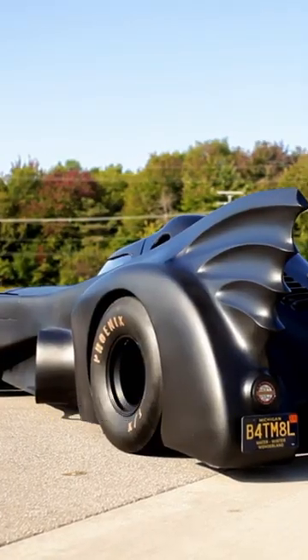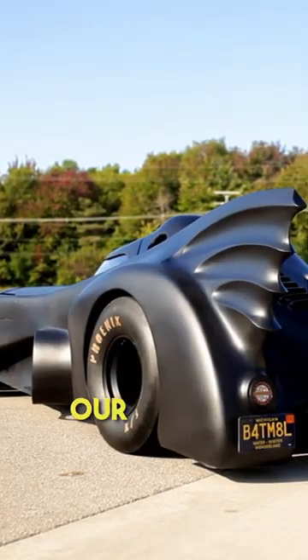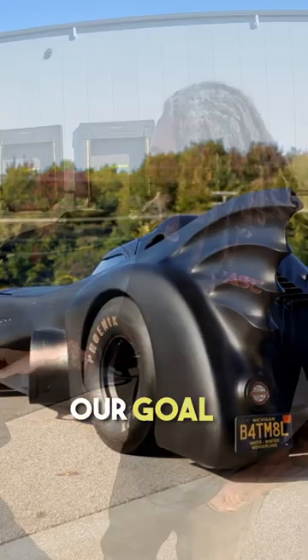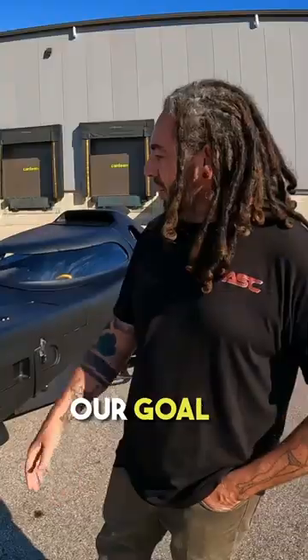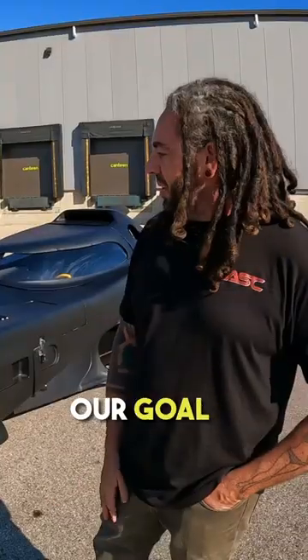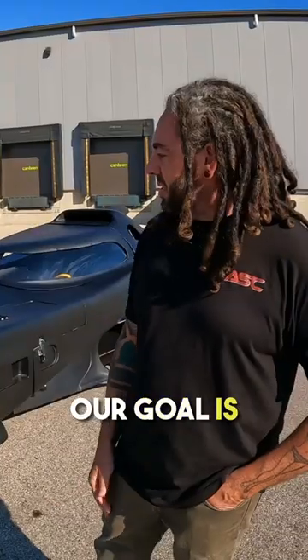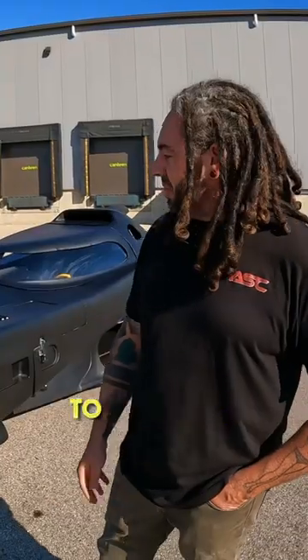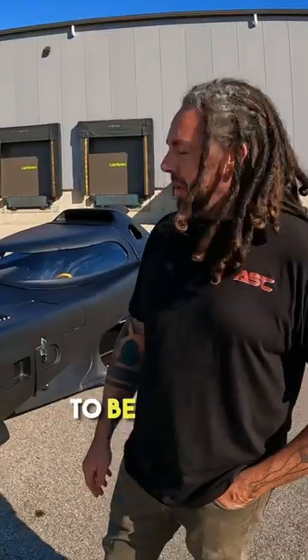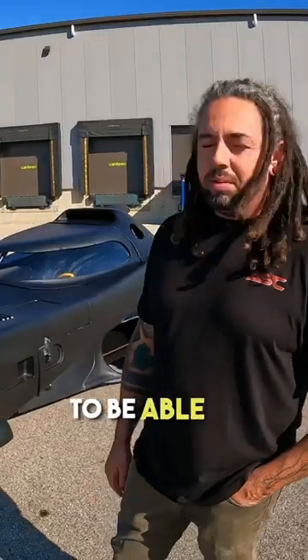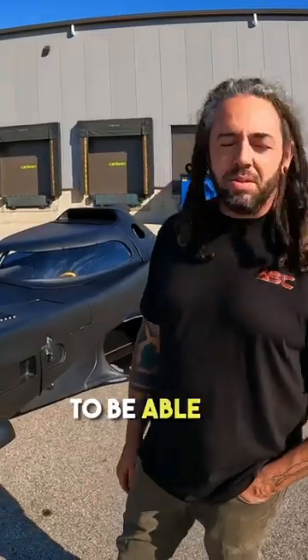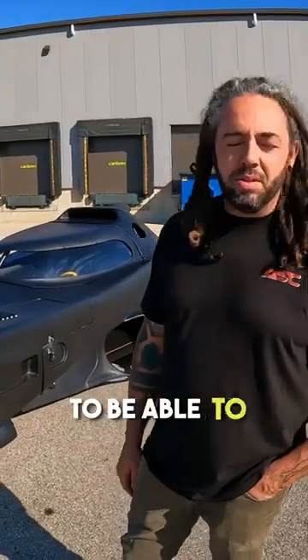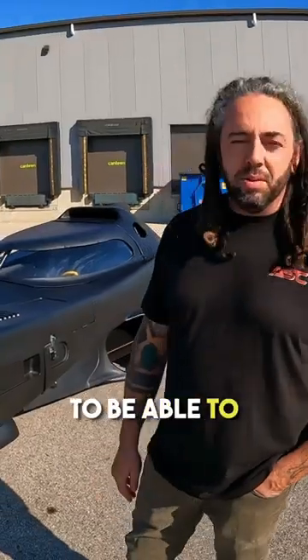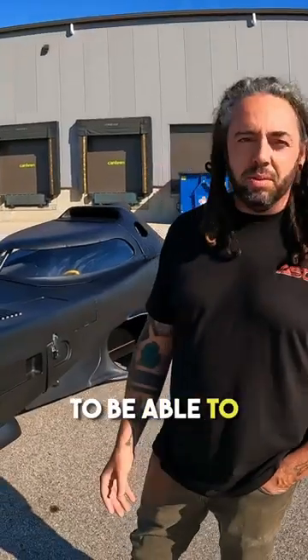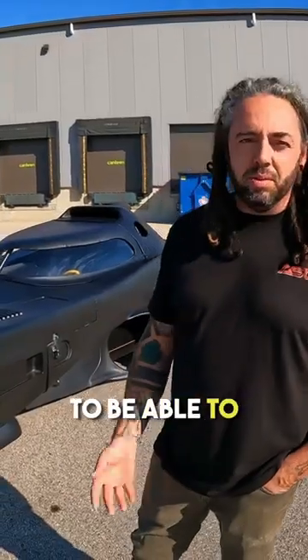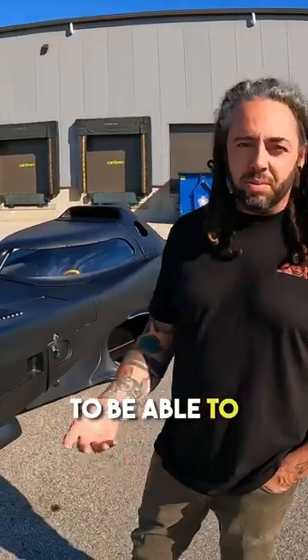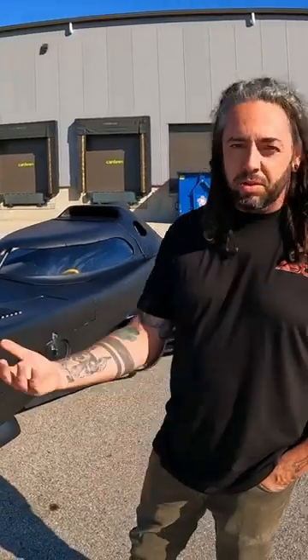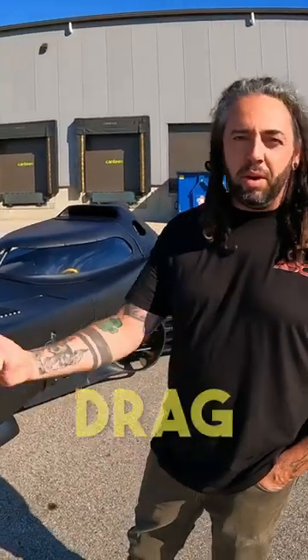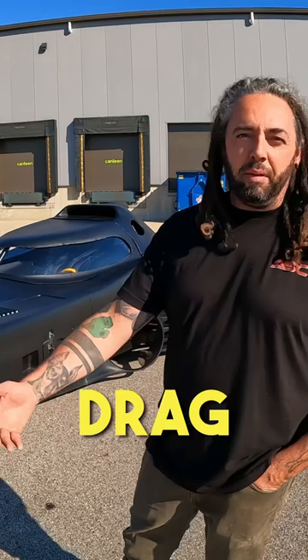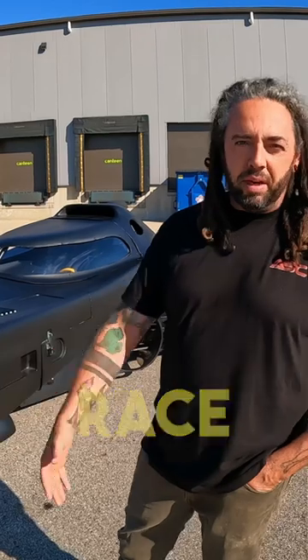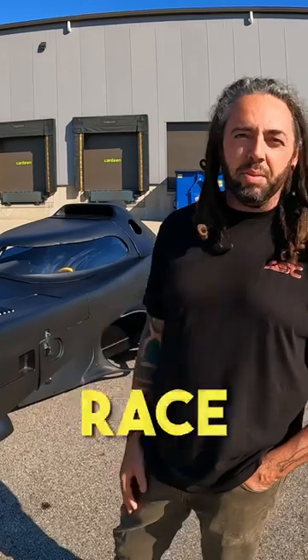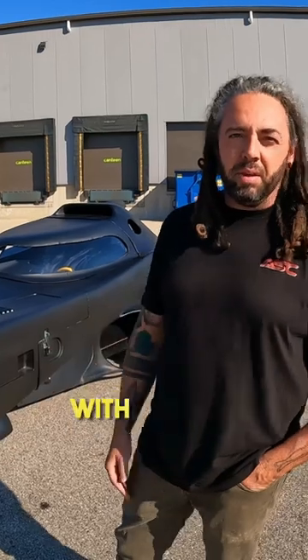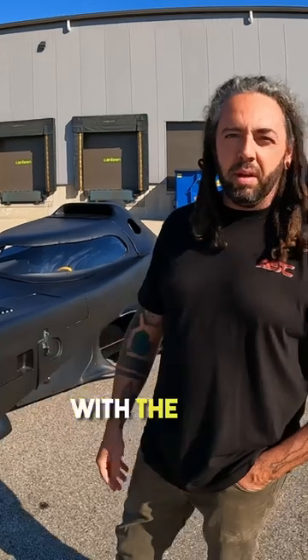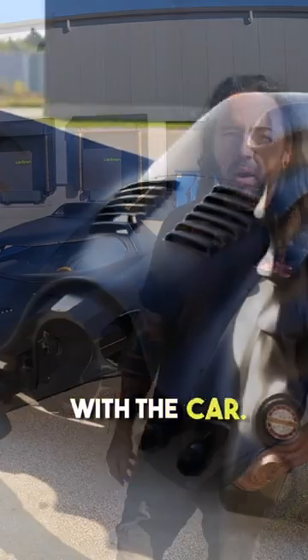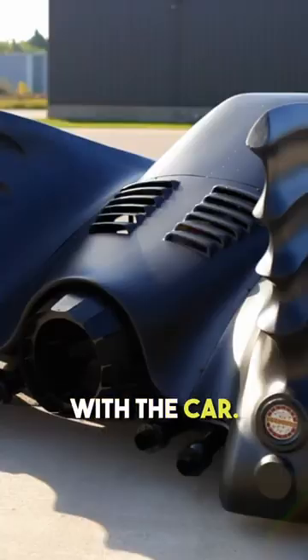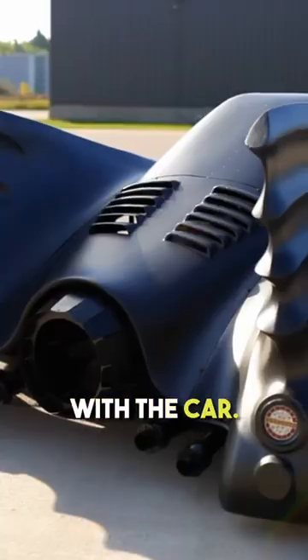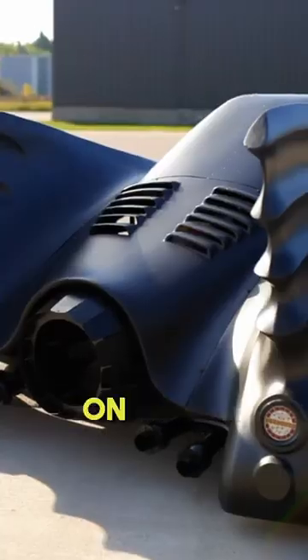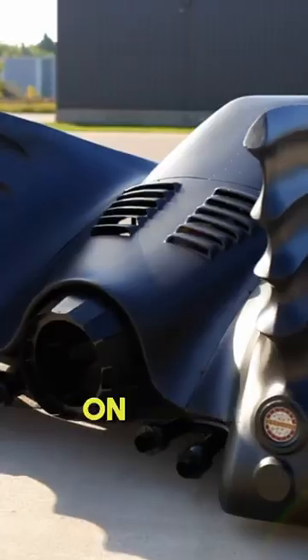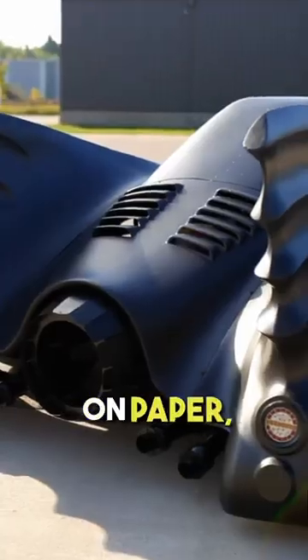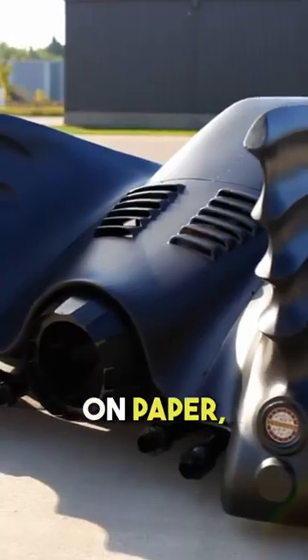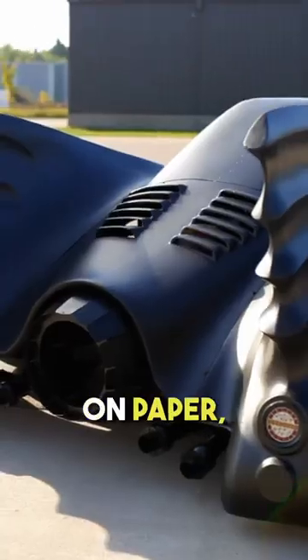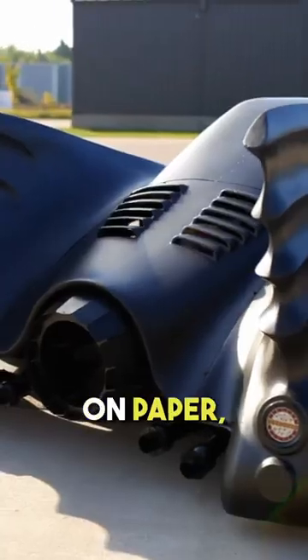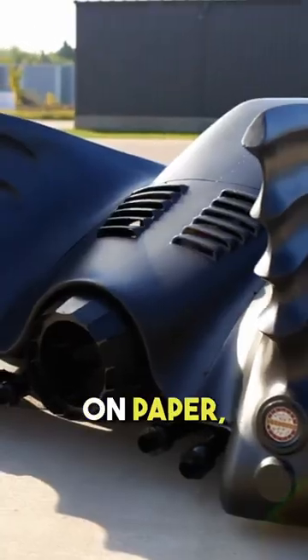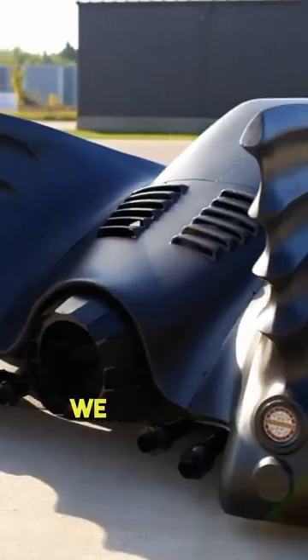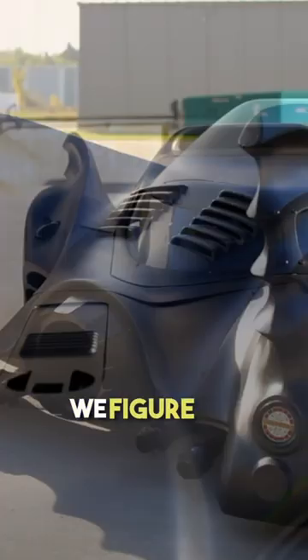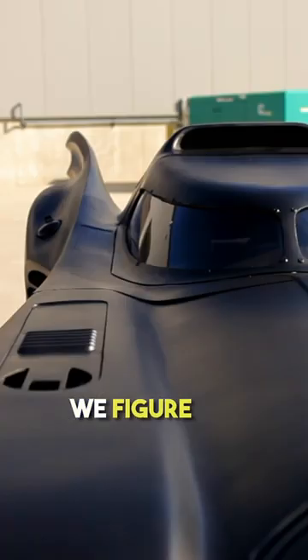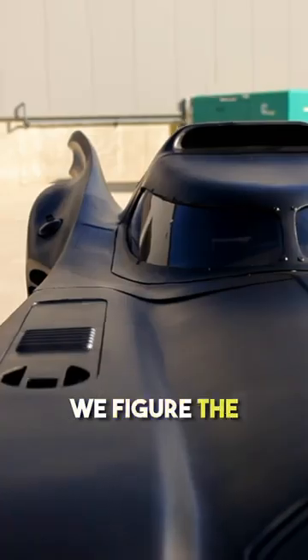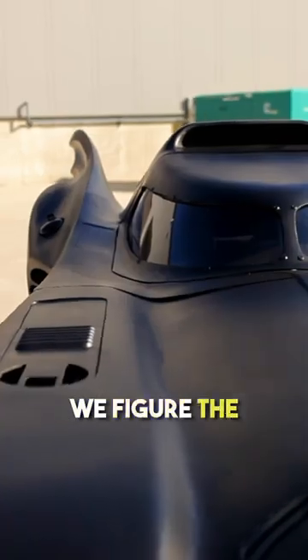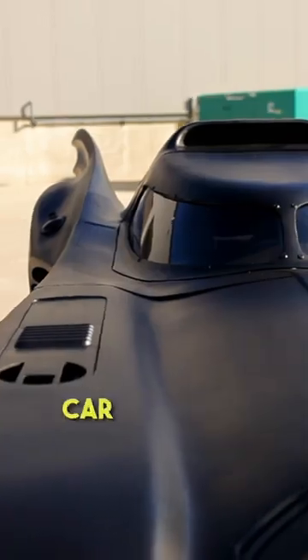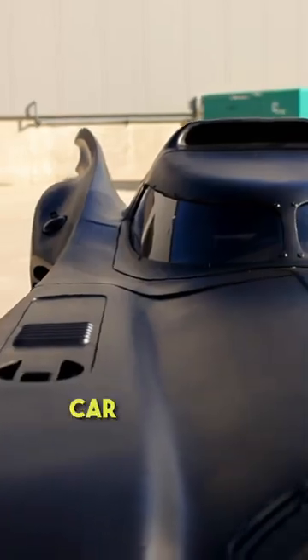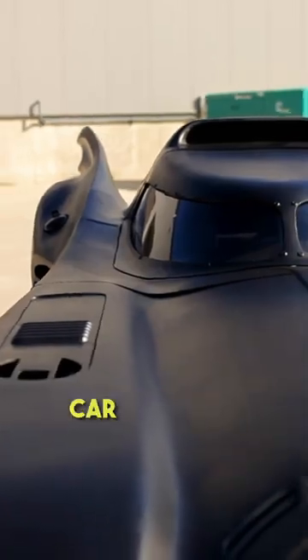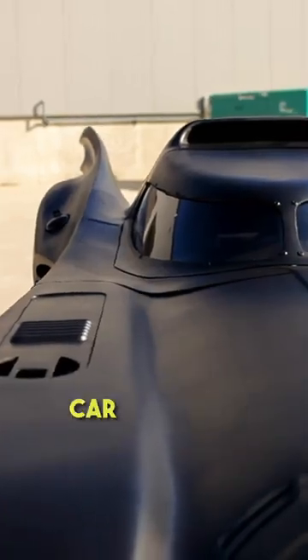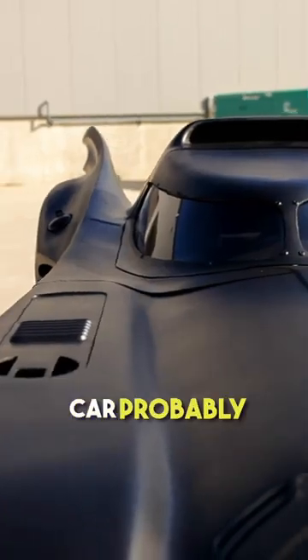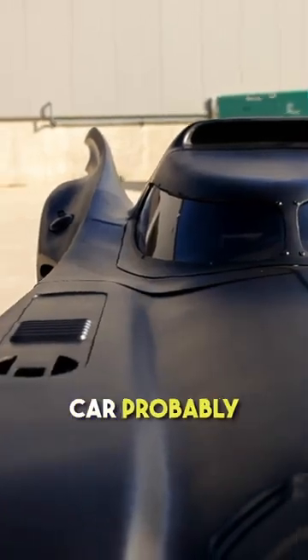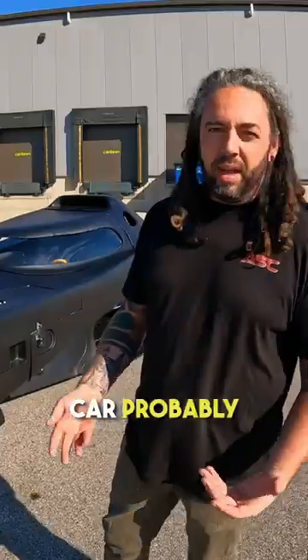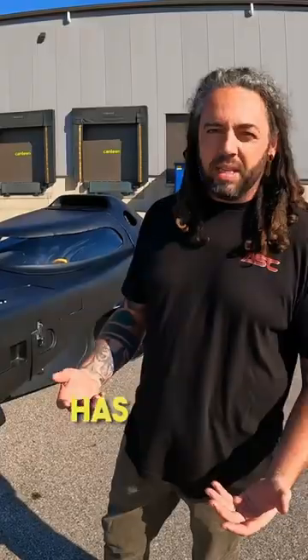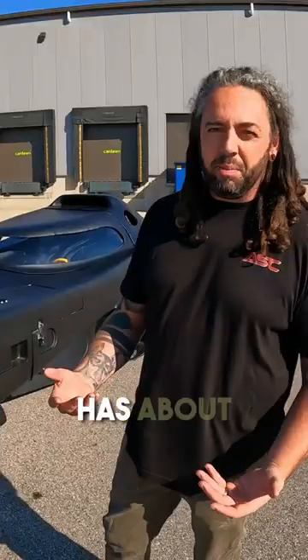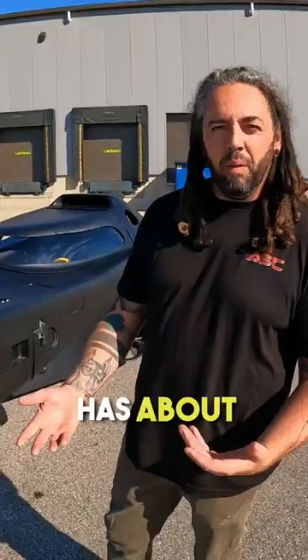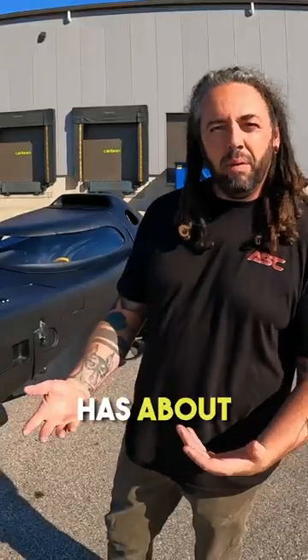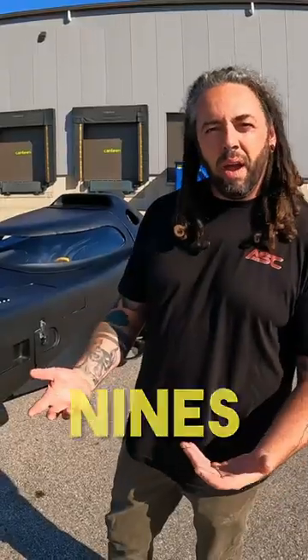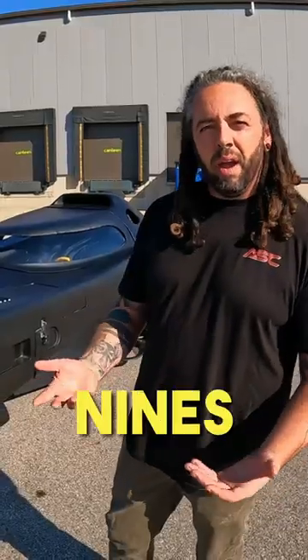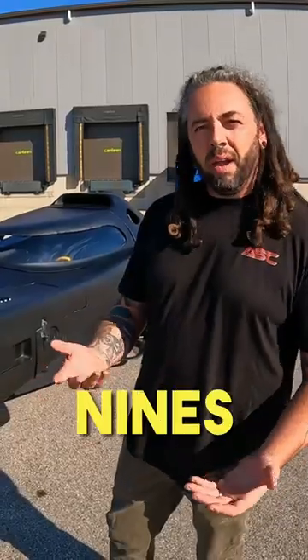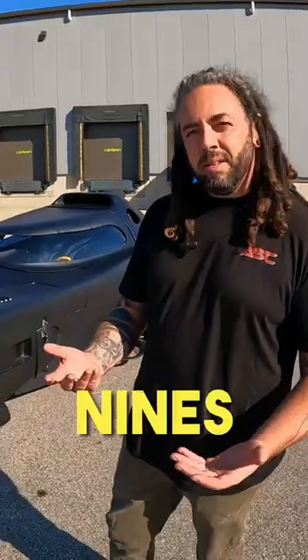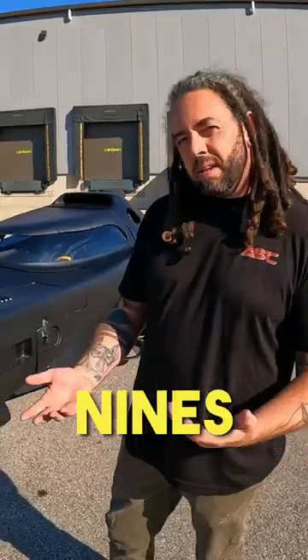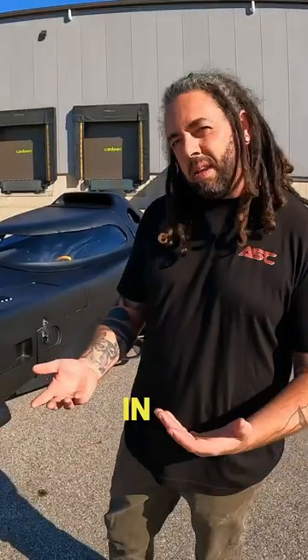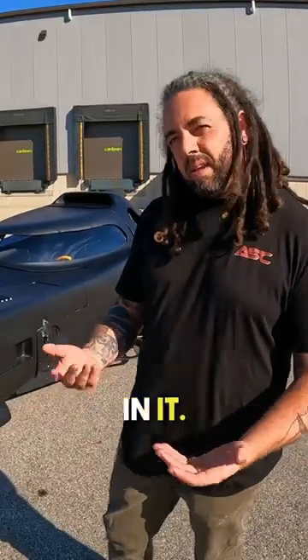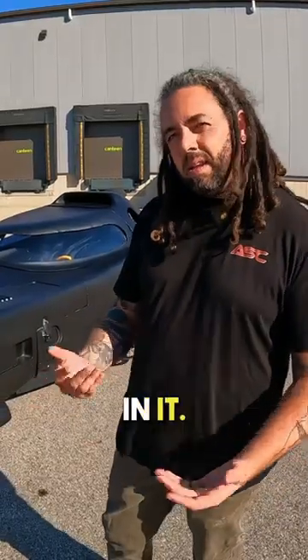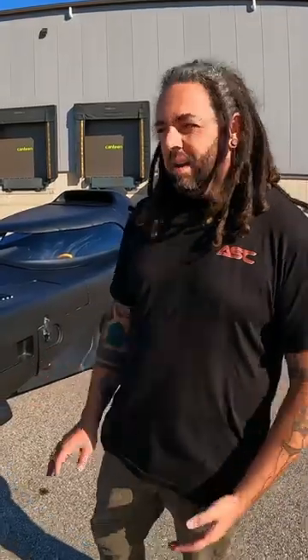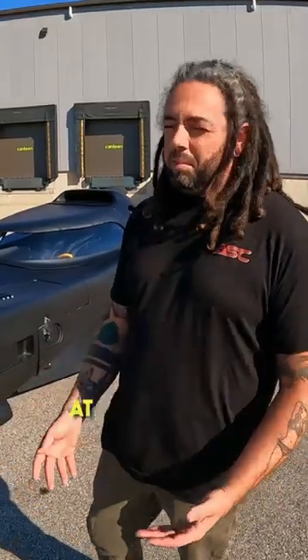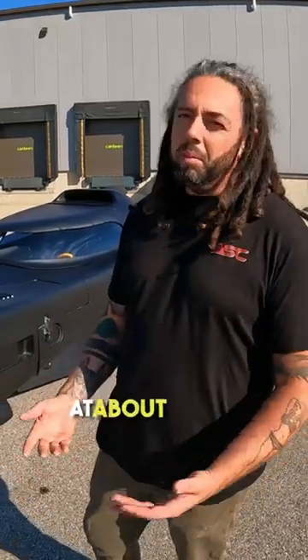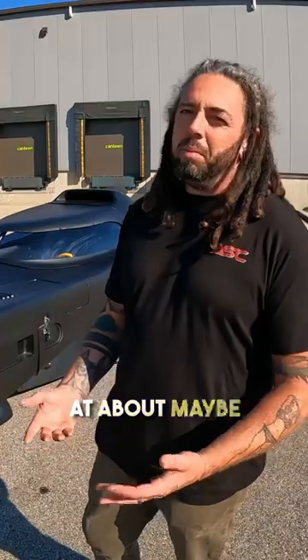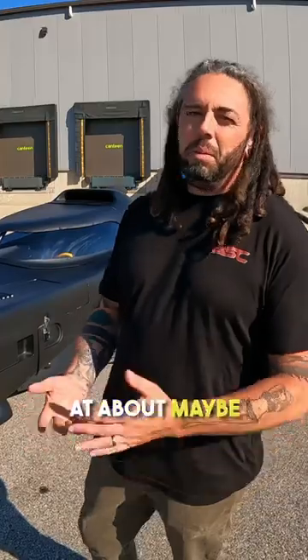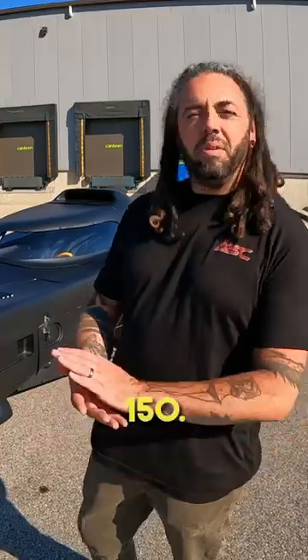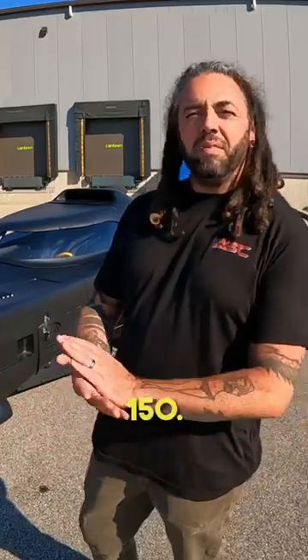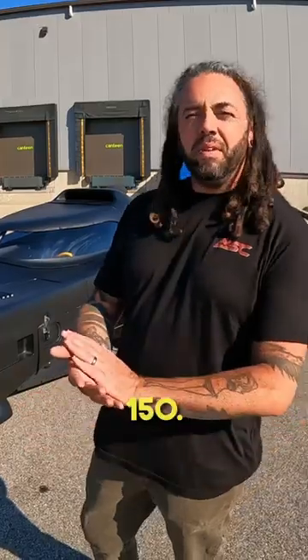Our goal is to be able to drag race with the car. On paper, we figure the car probably has about nines in it at about maybe 150.